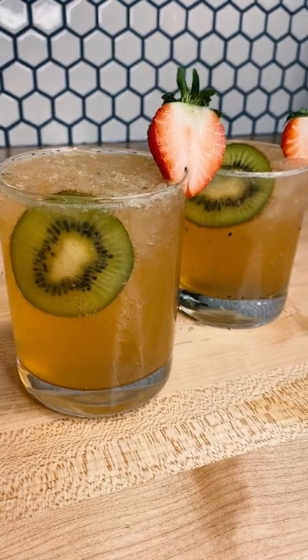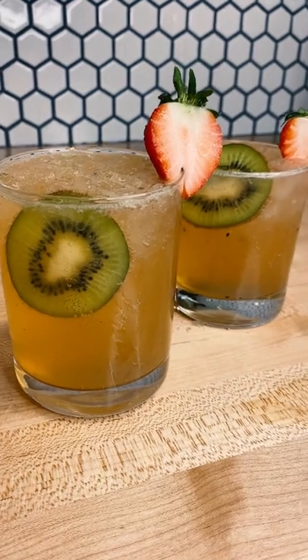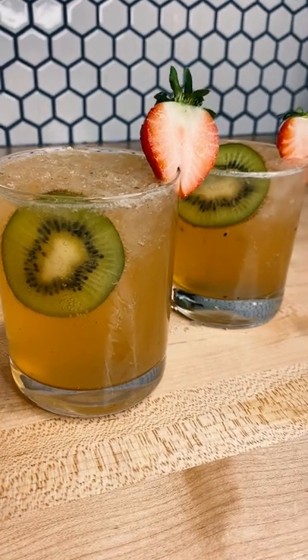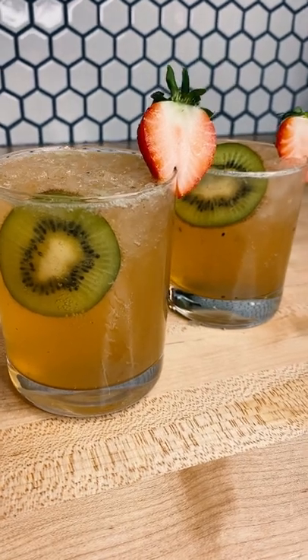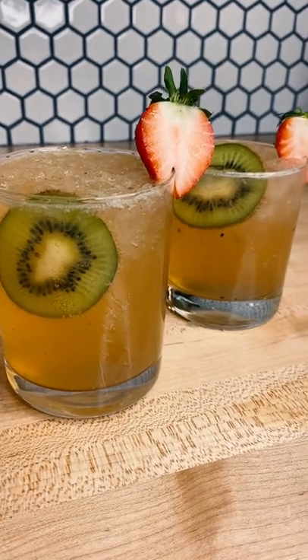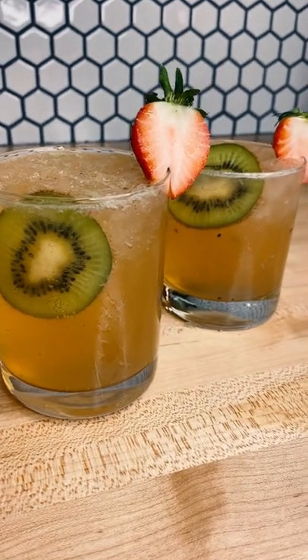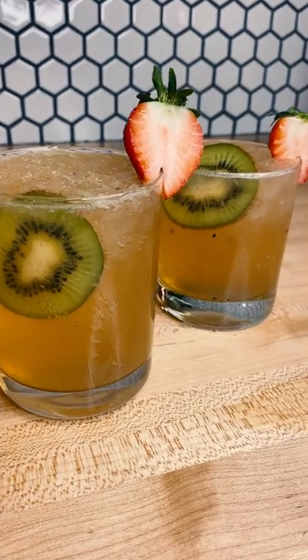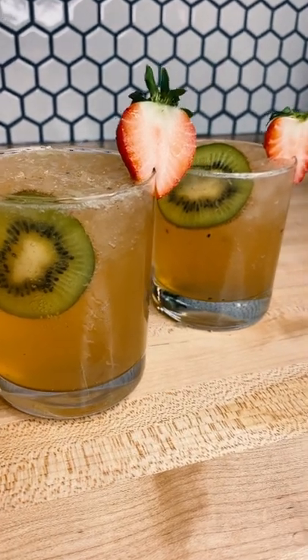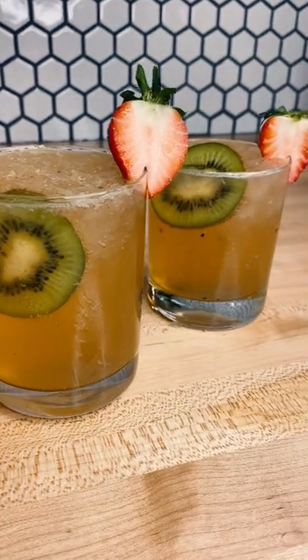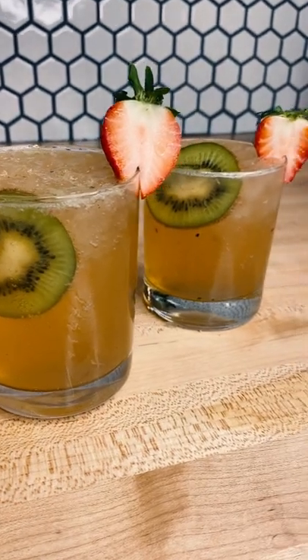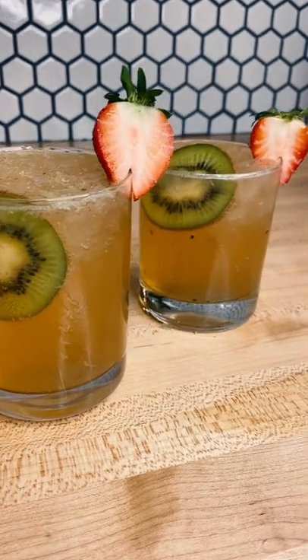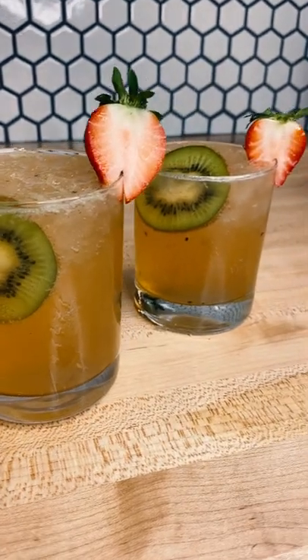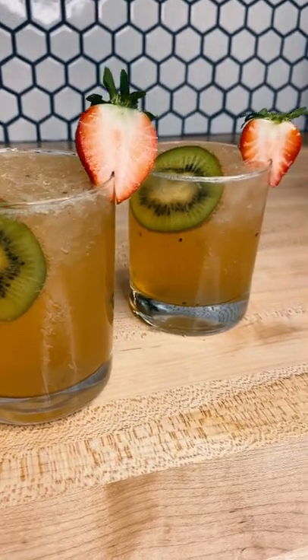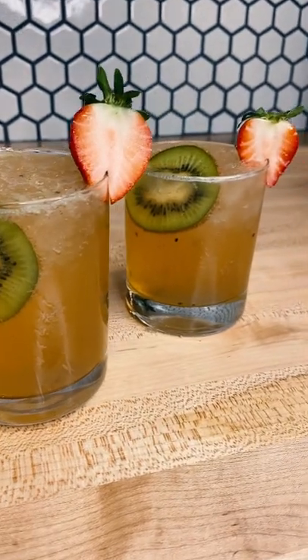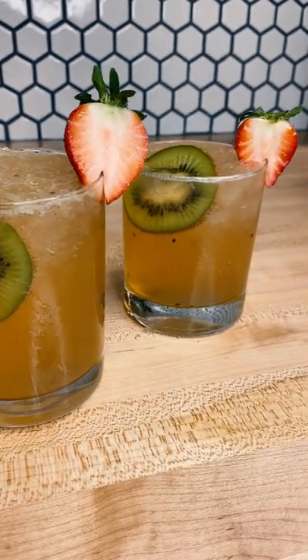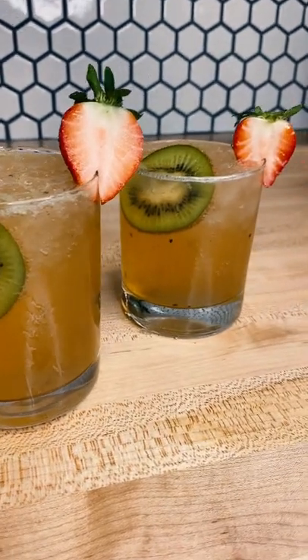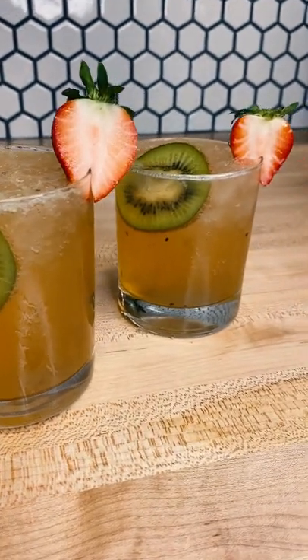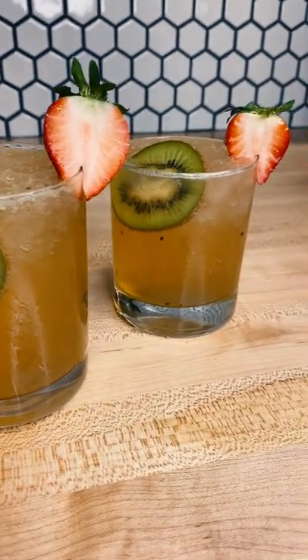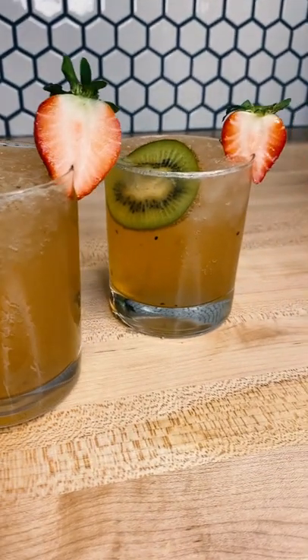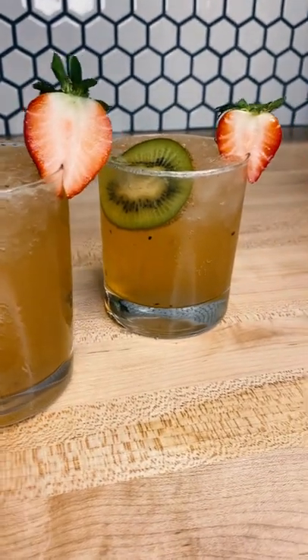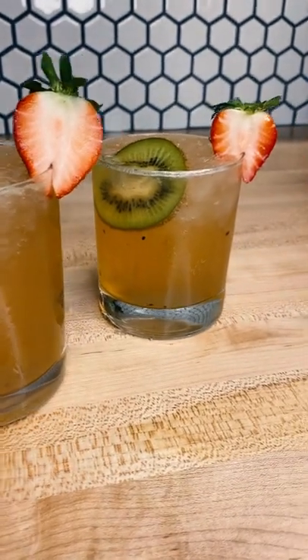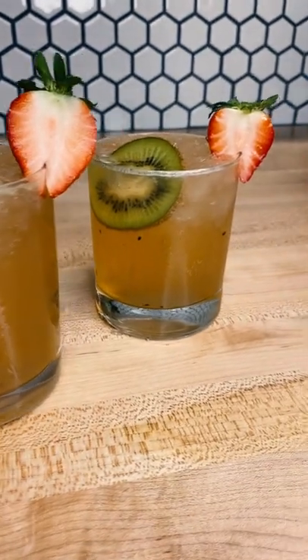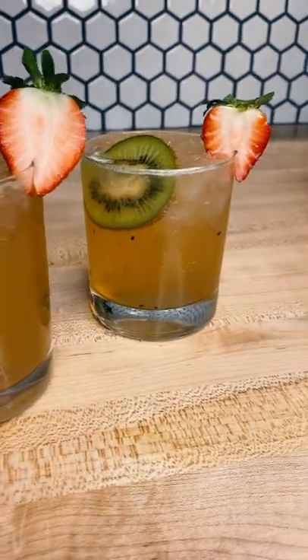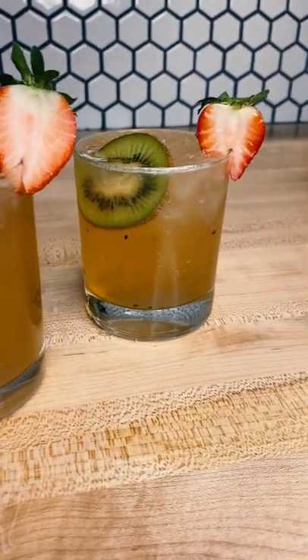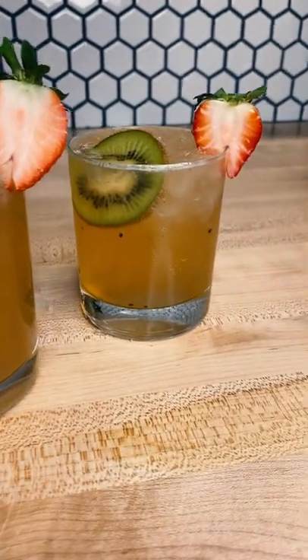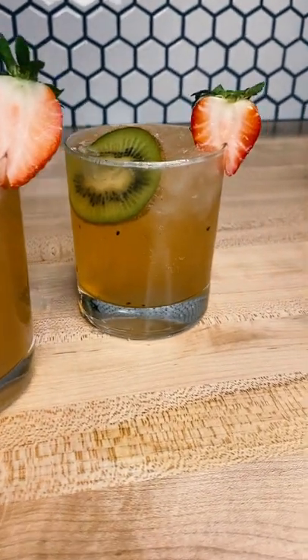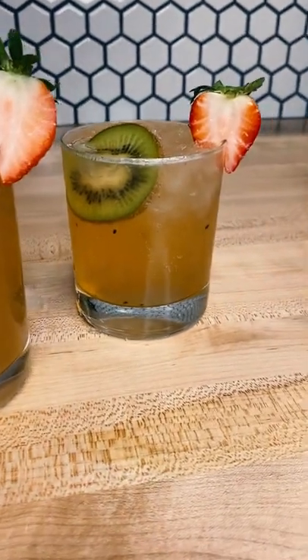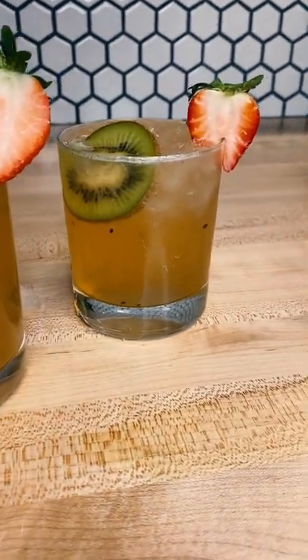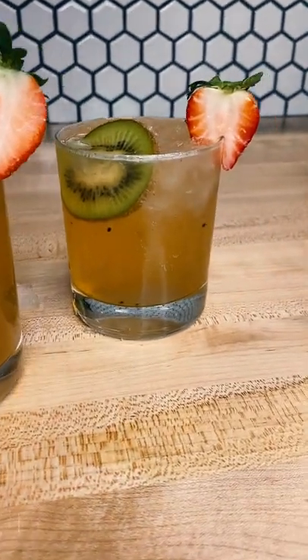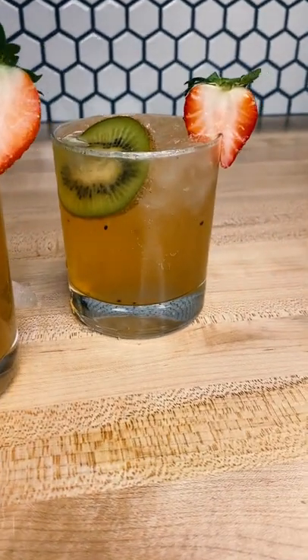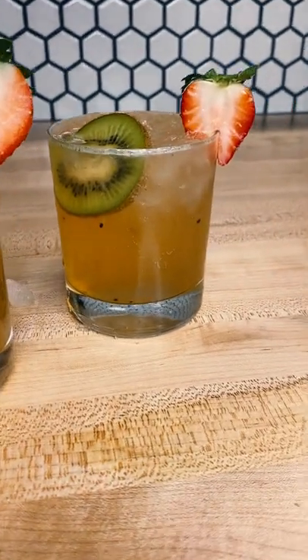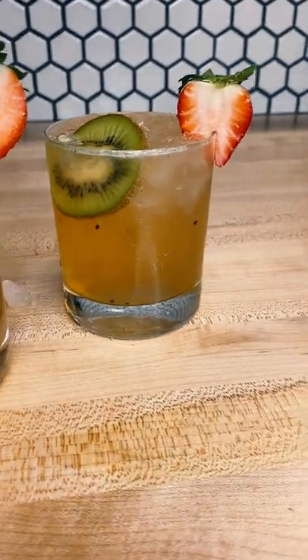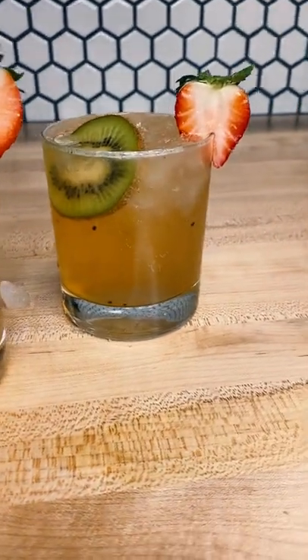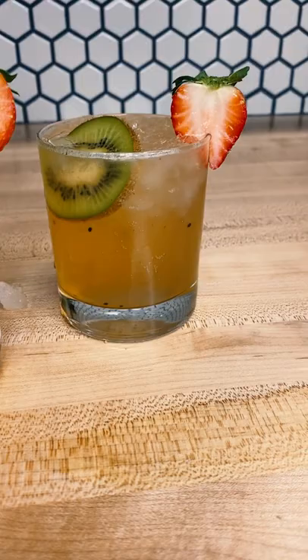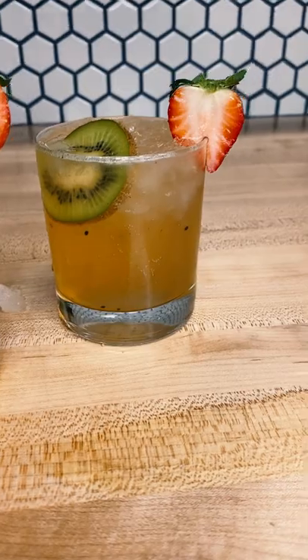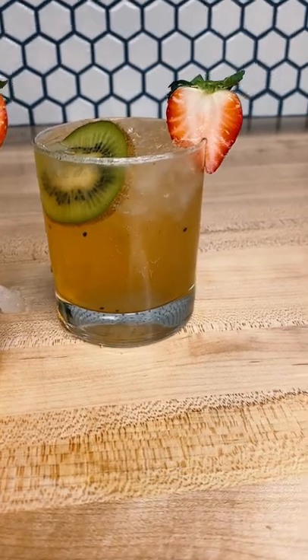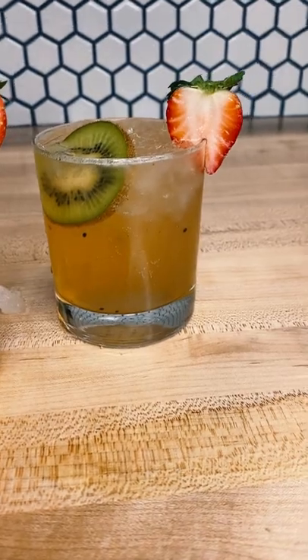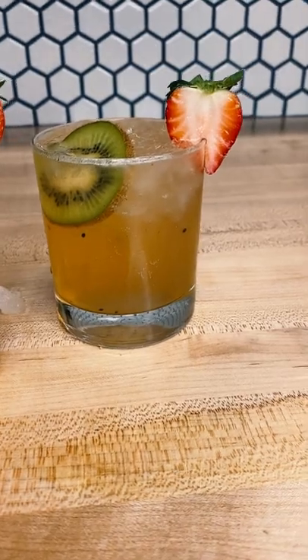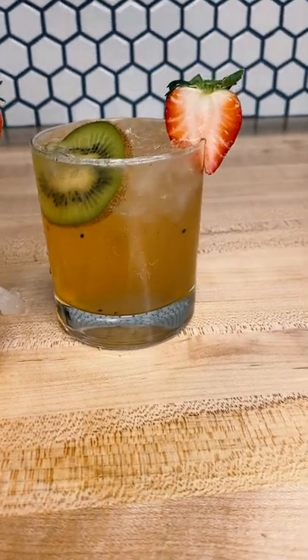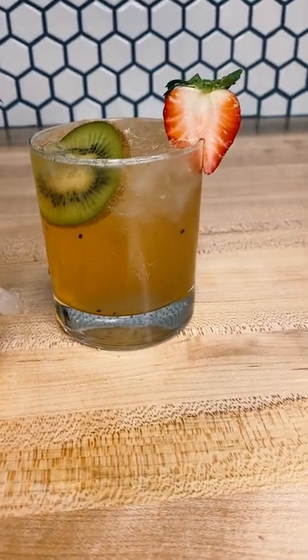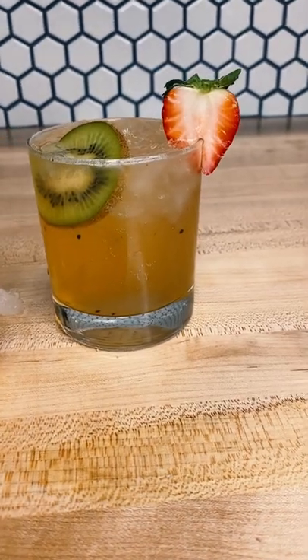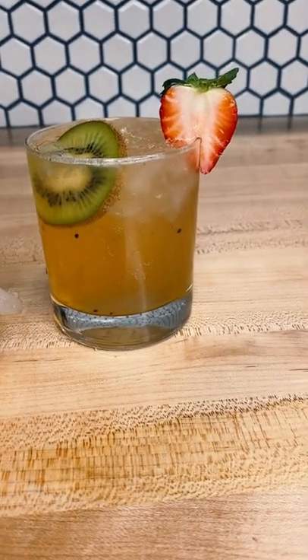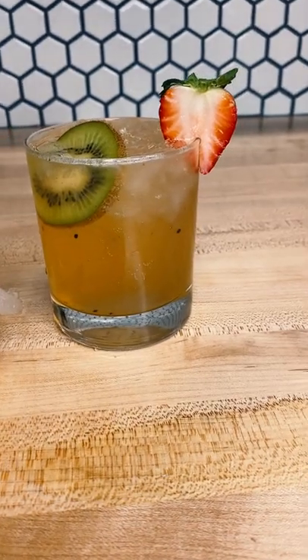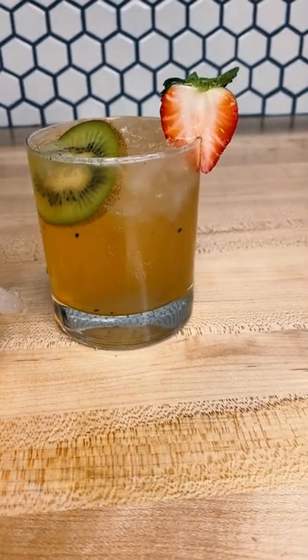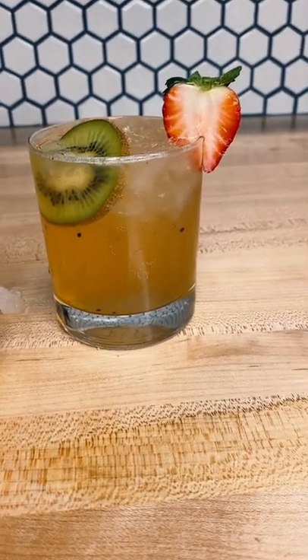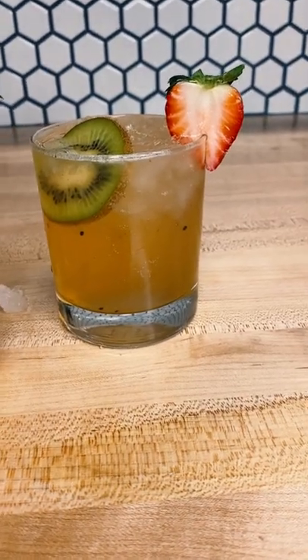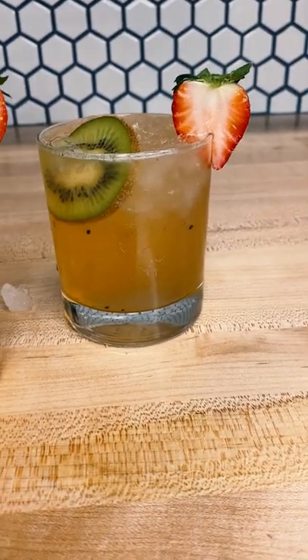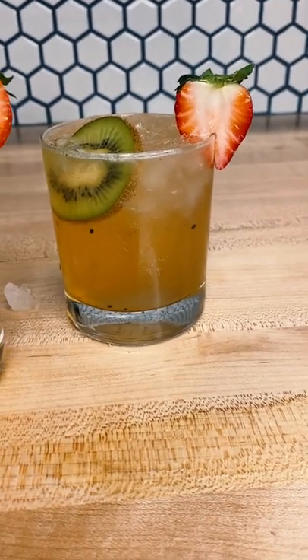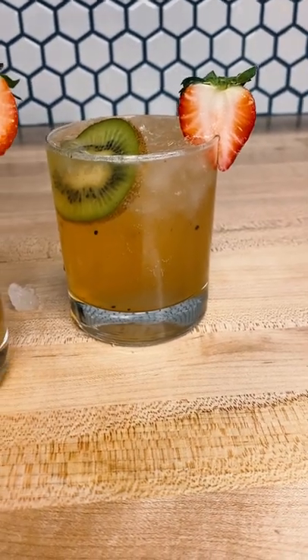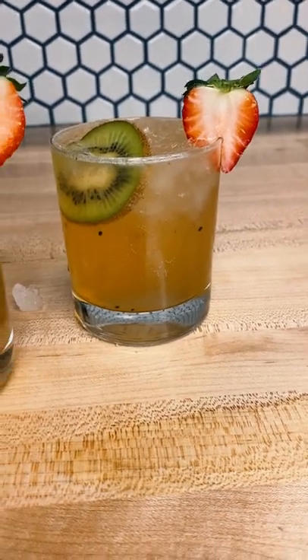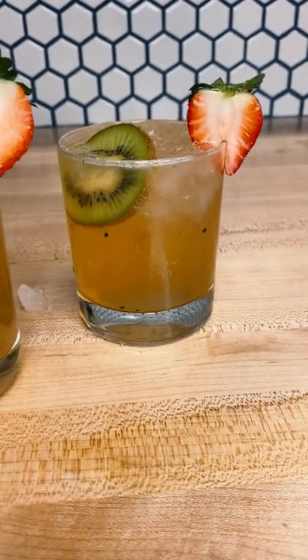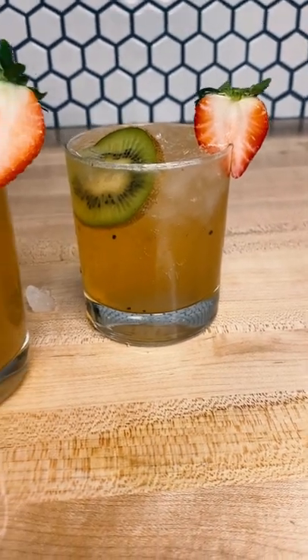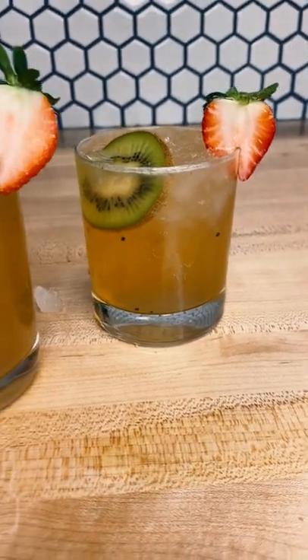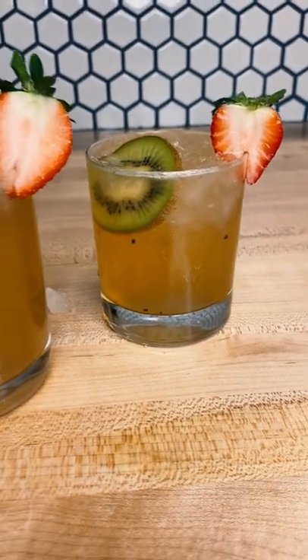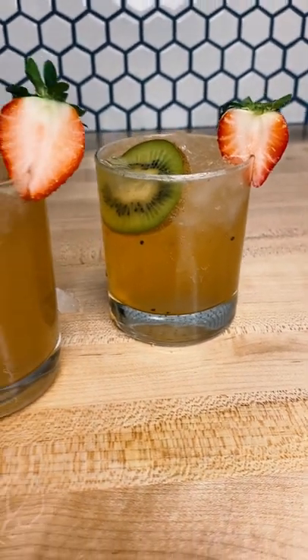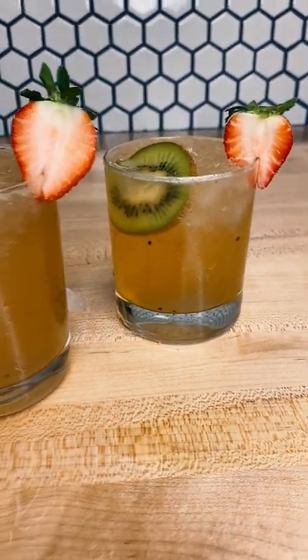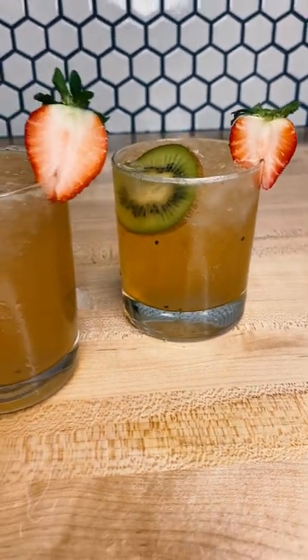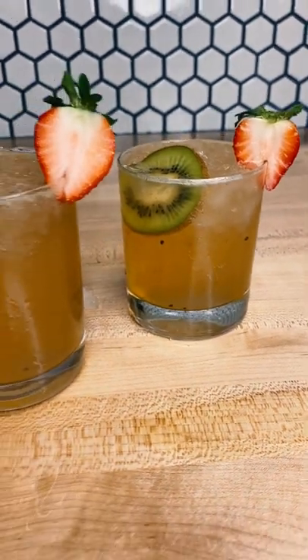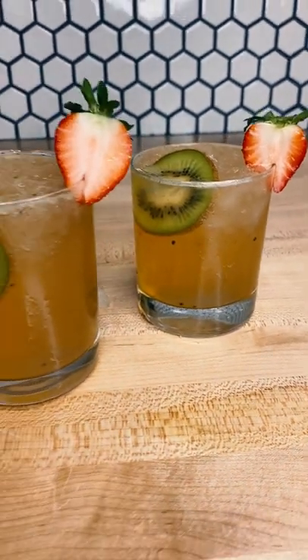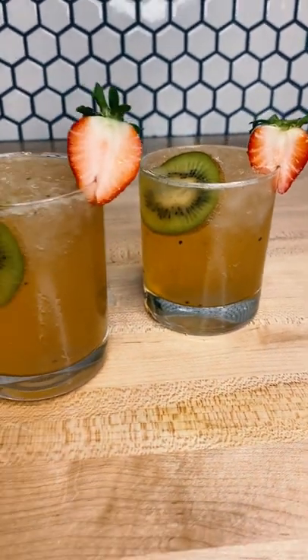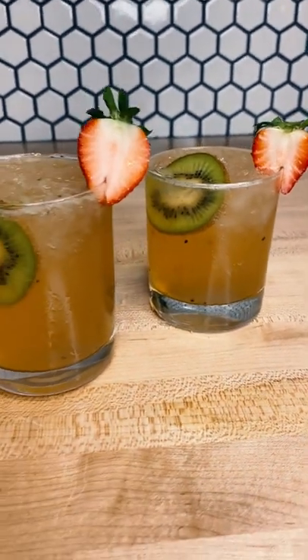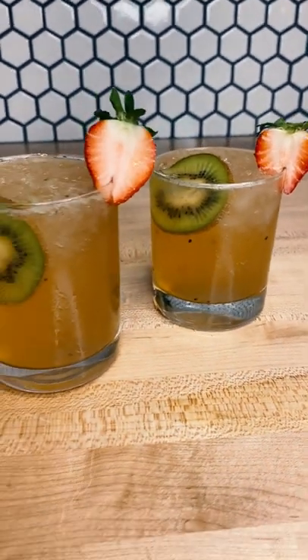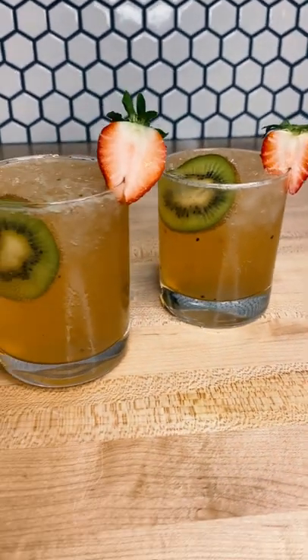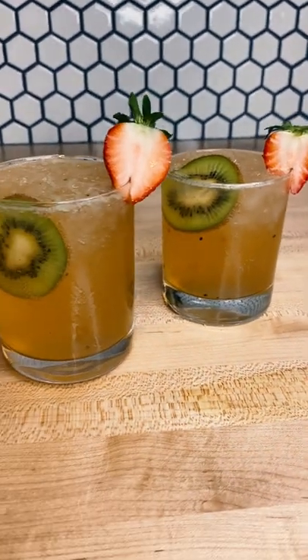Hey restaurant store family! This refreshing strawberry kiwi smash mocktail is perfect for your Easter brunch or dinner.